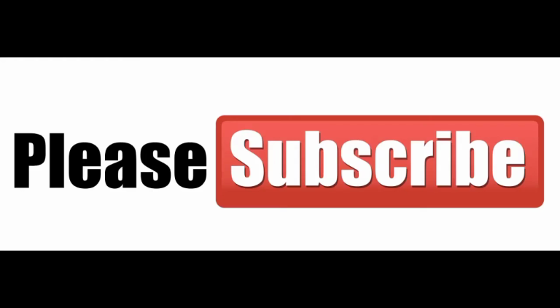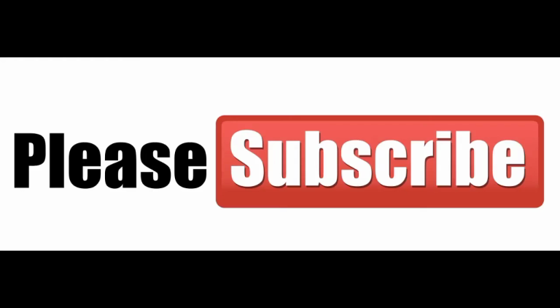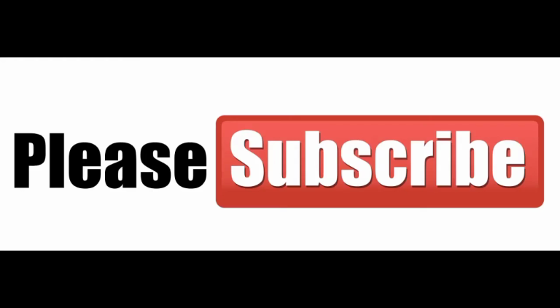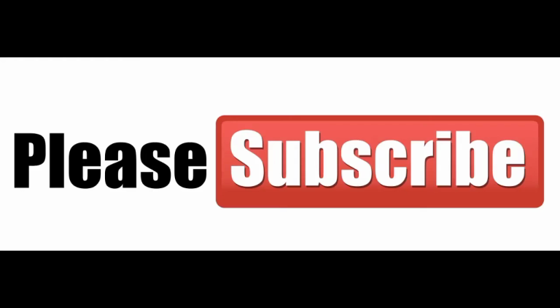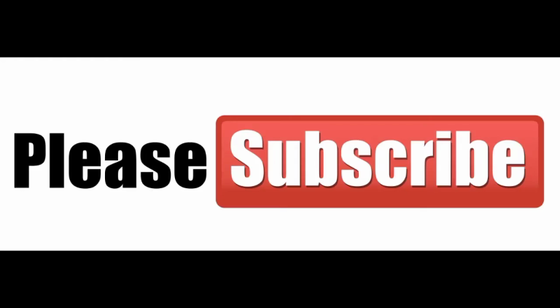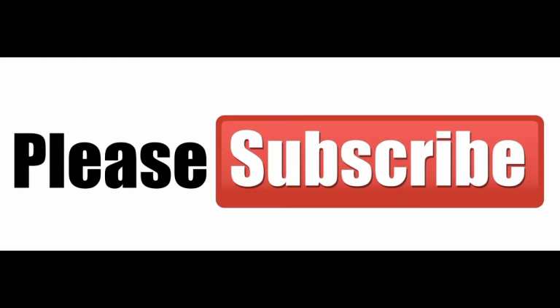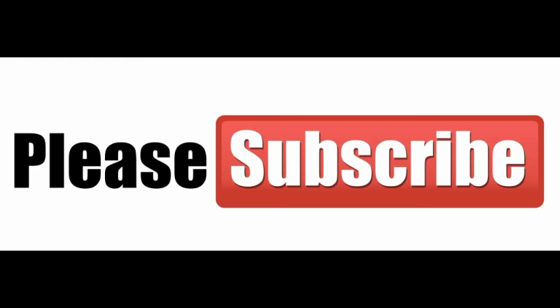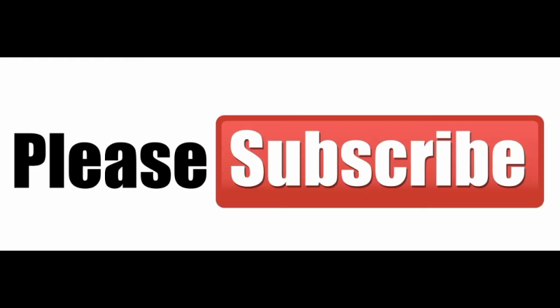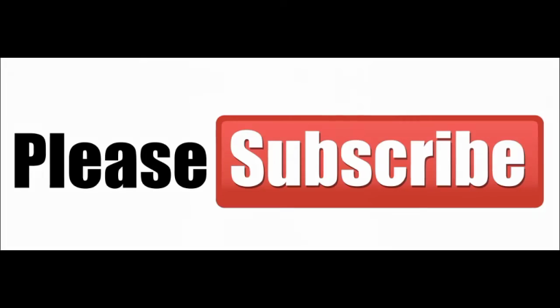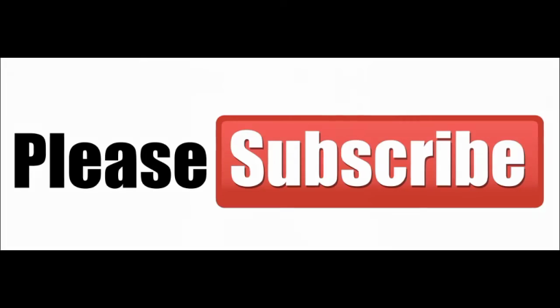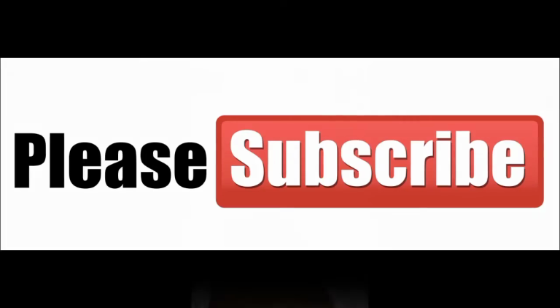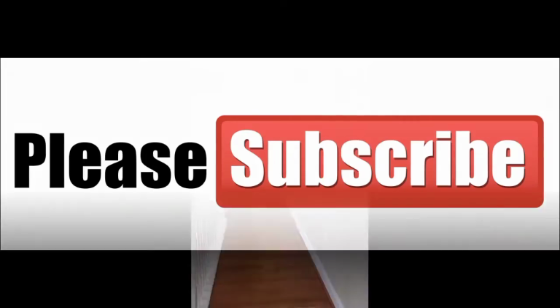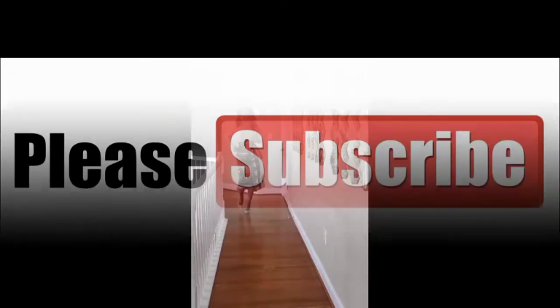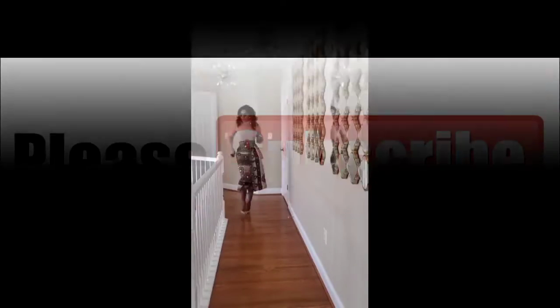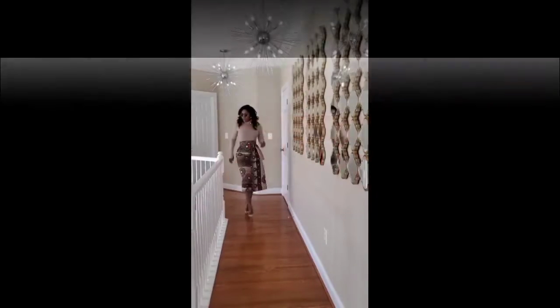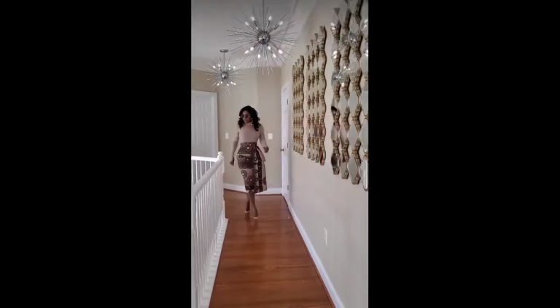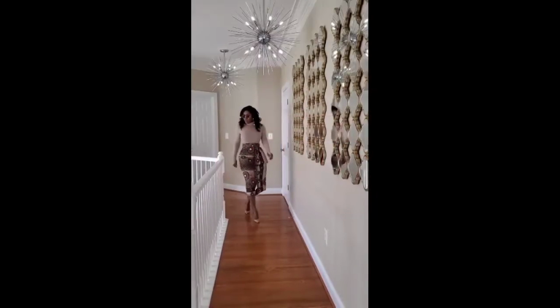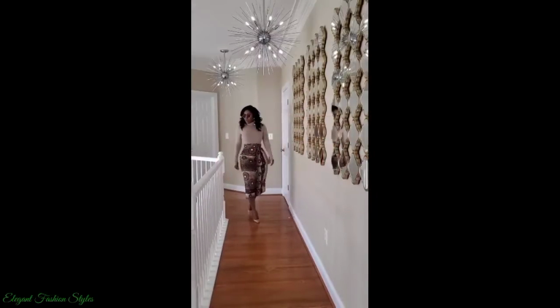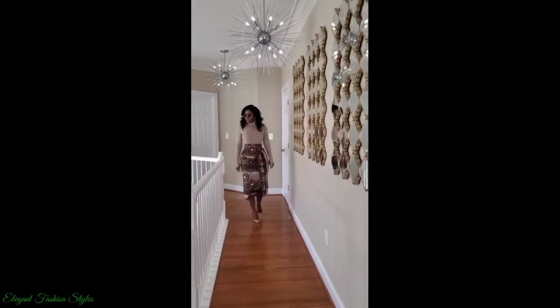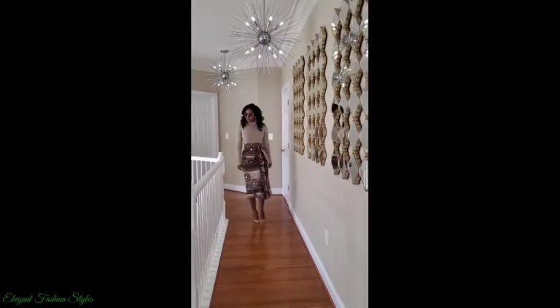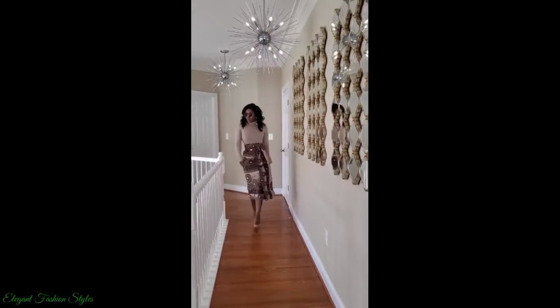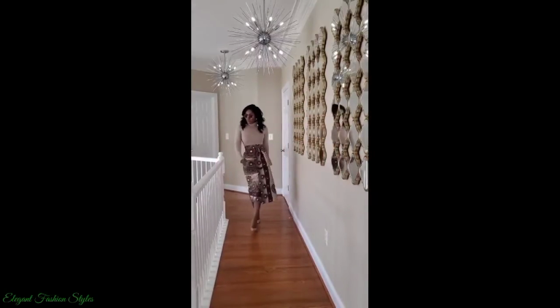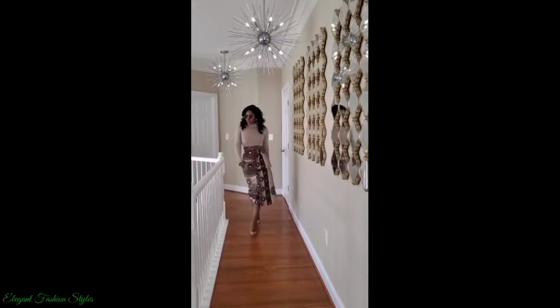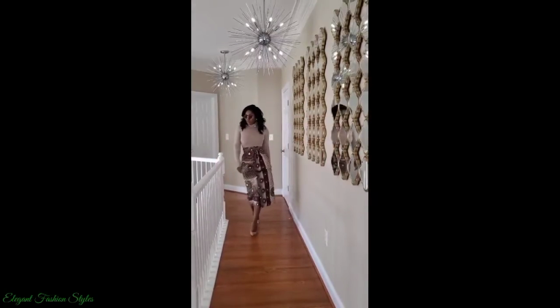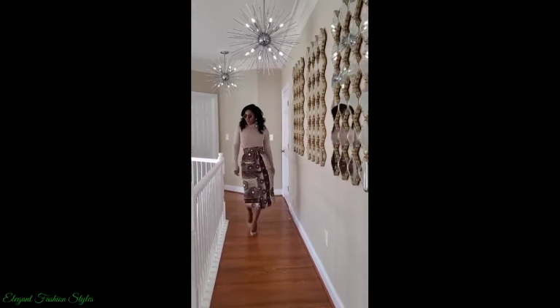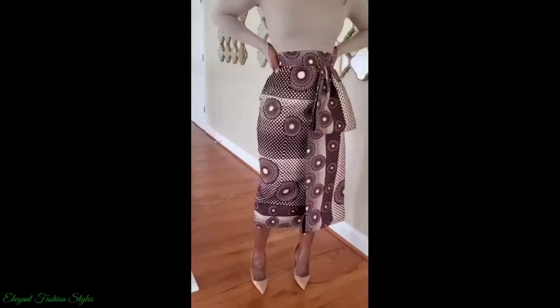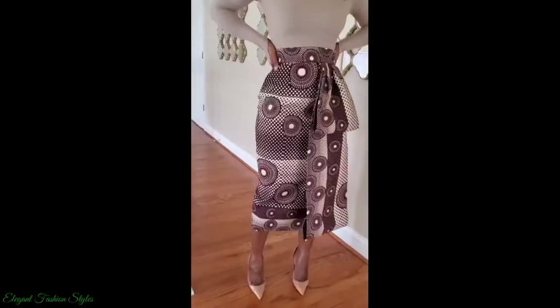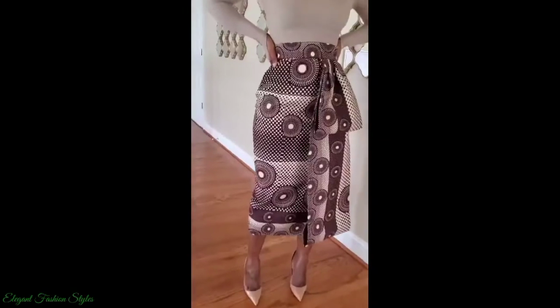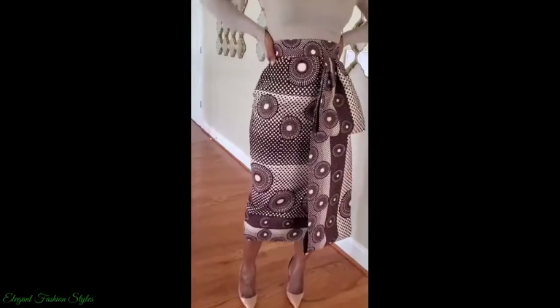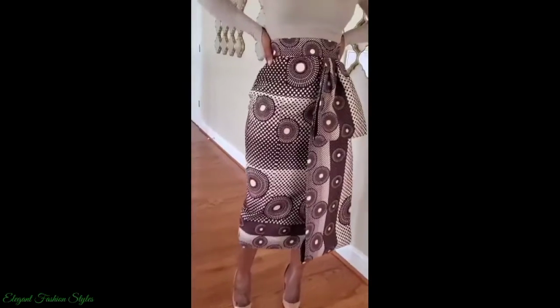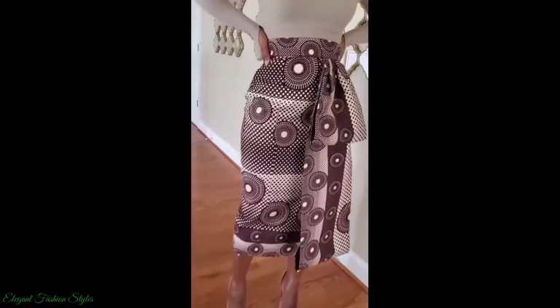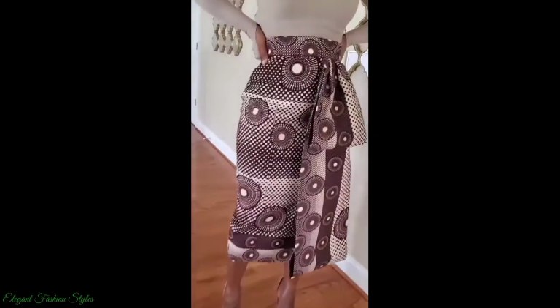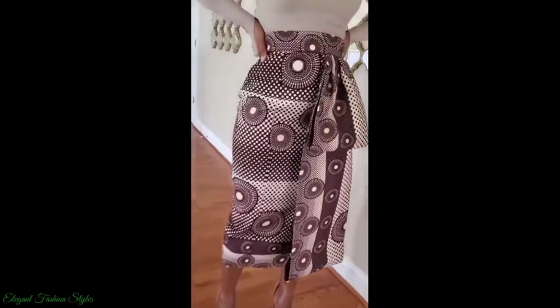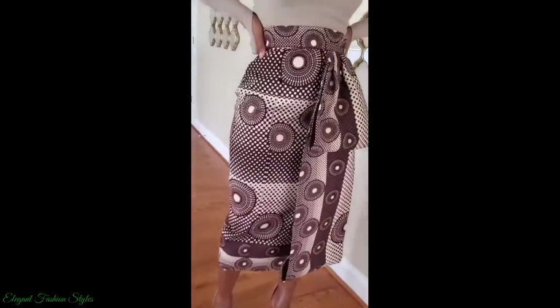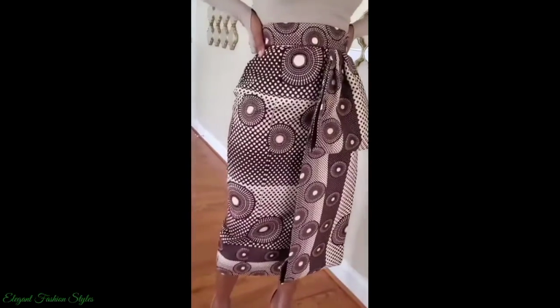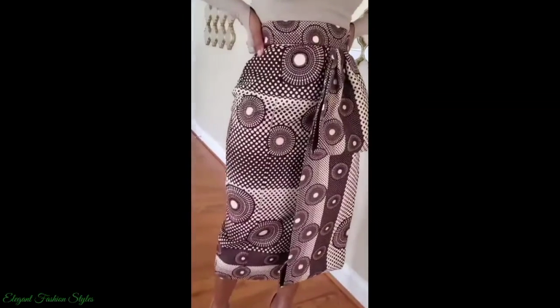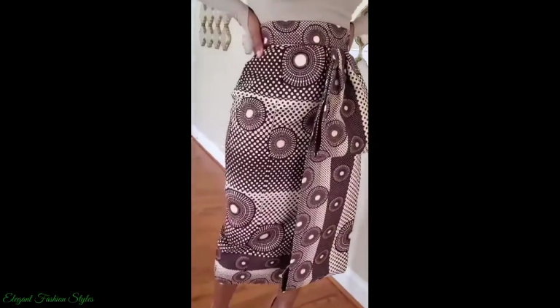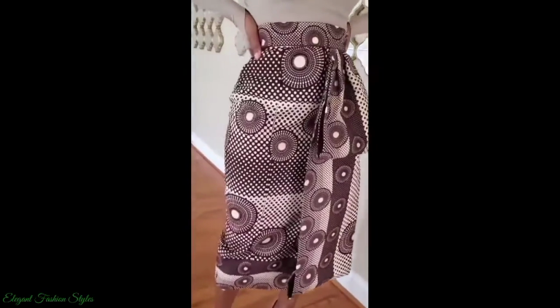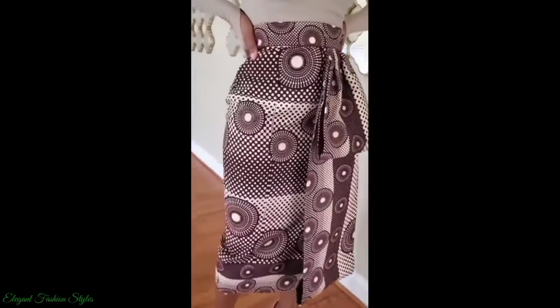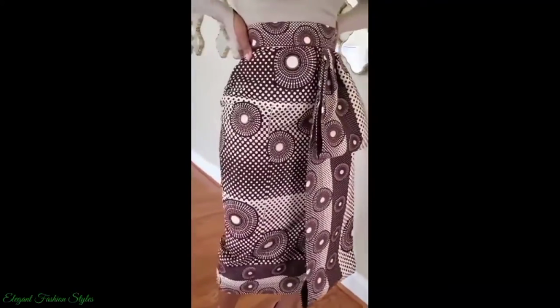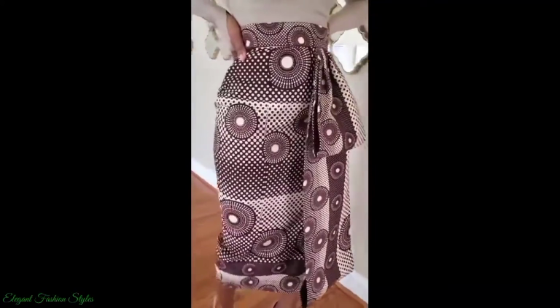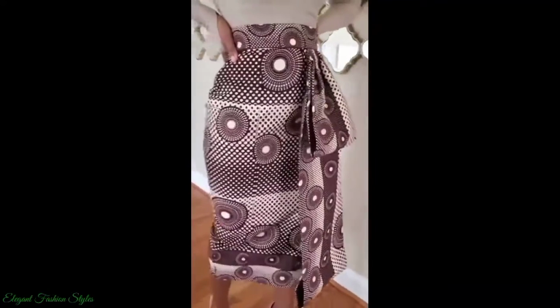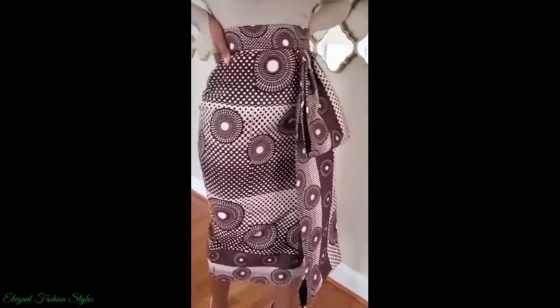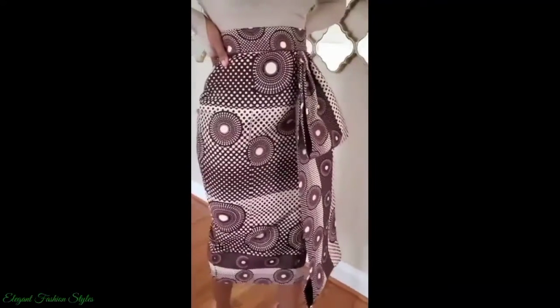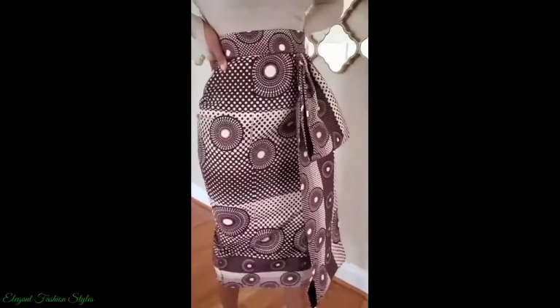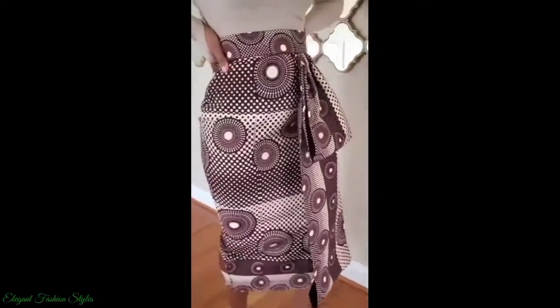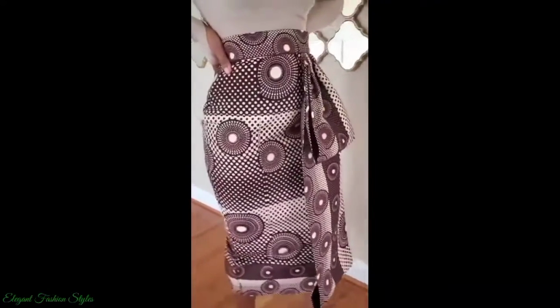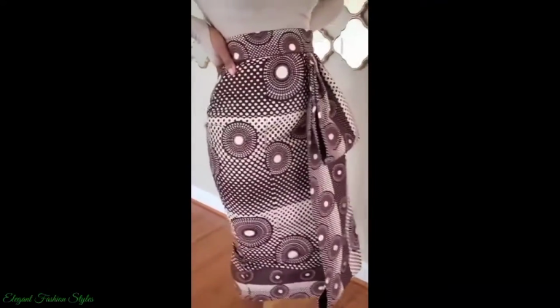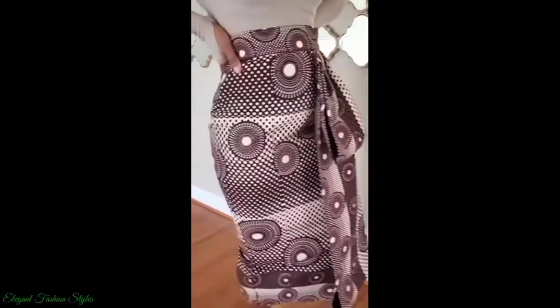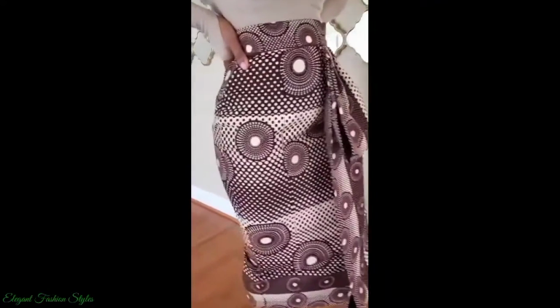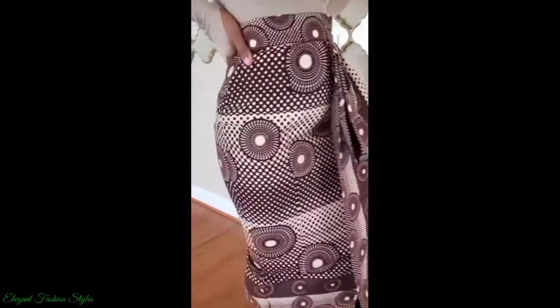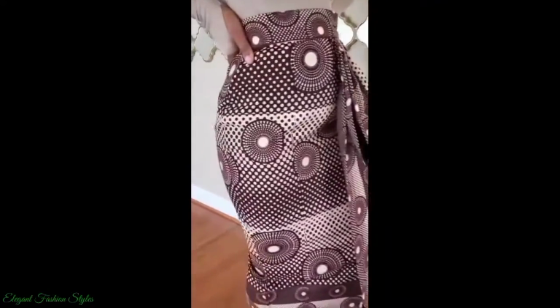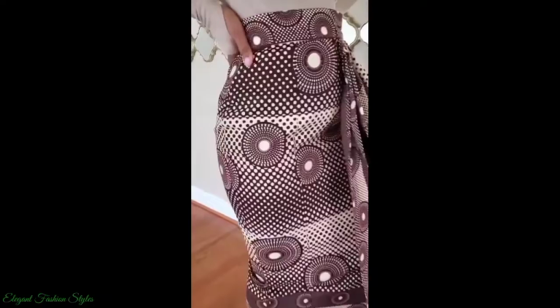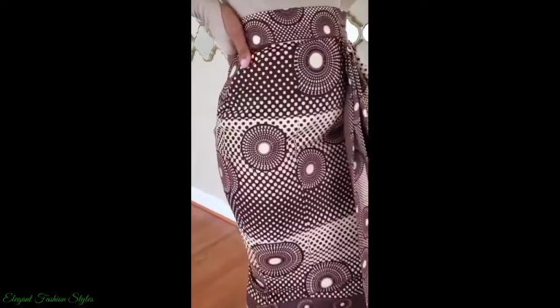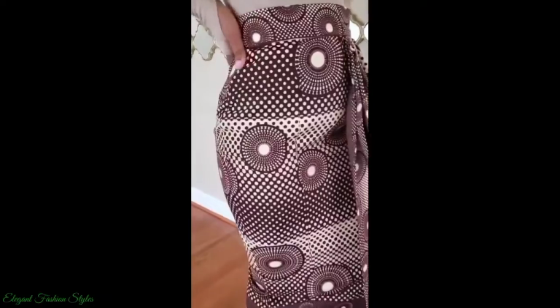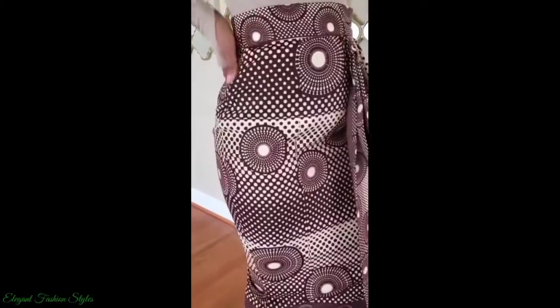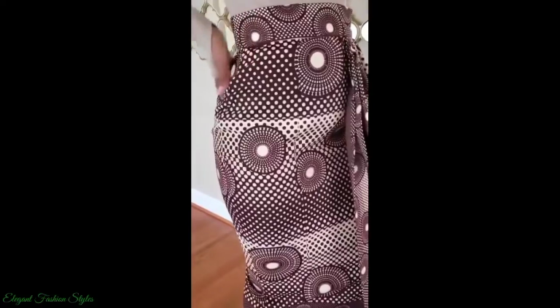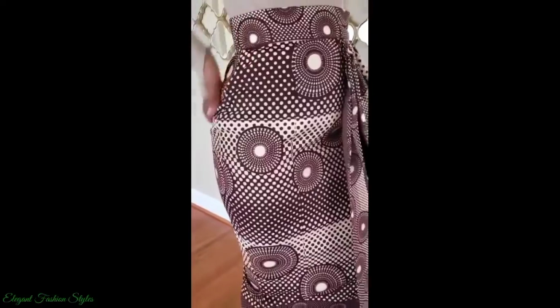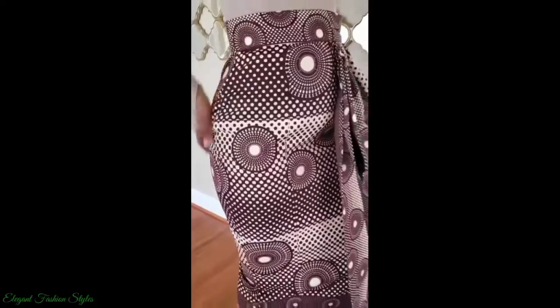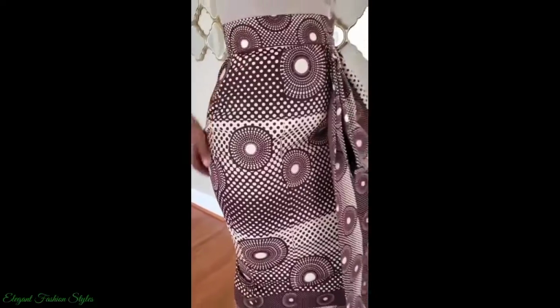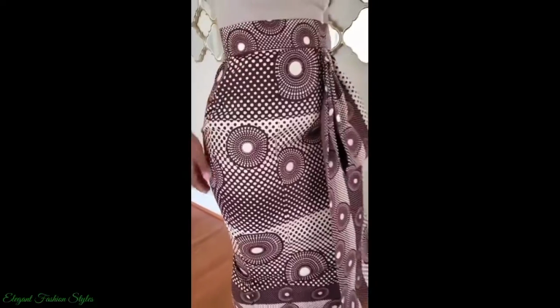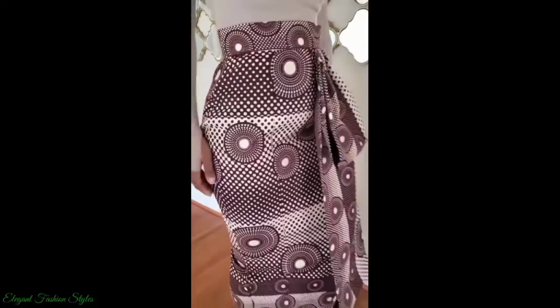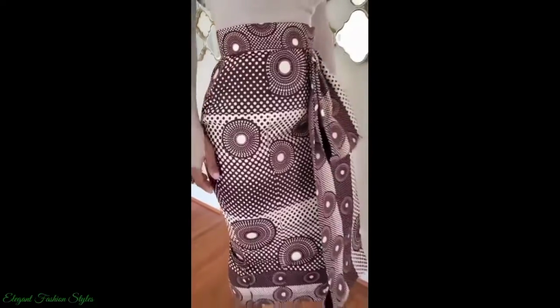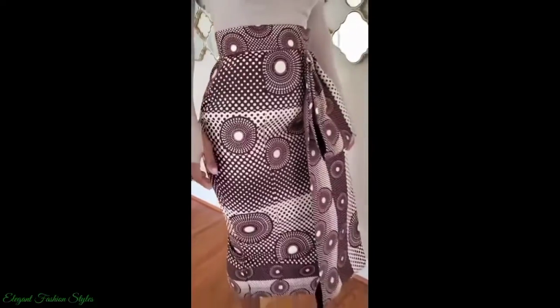Hi Fashion Listas, amazing people. Welcome back to Elegant Fashion Styles. How are you all doing?